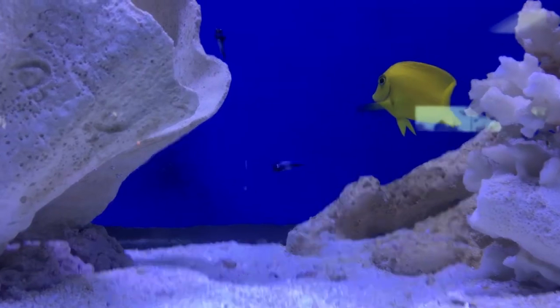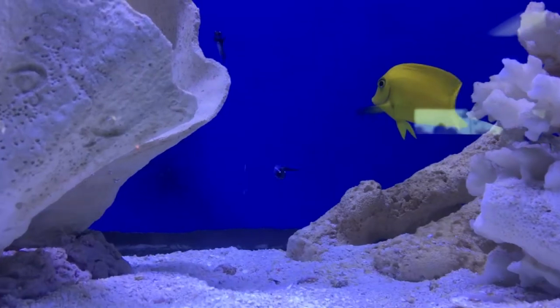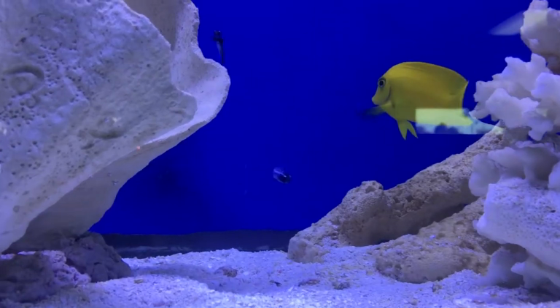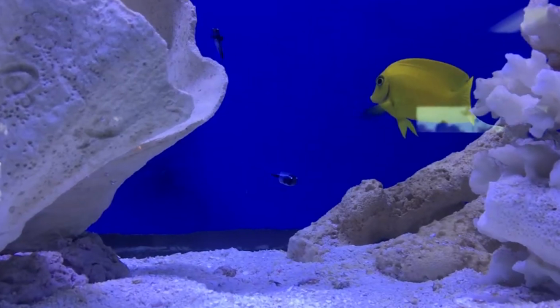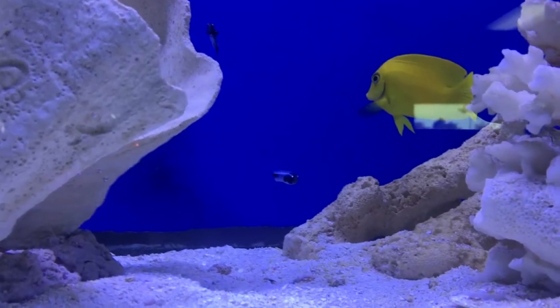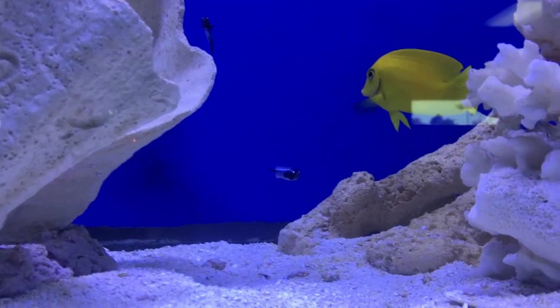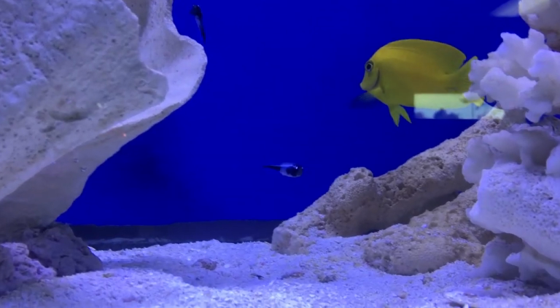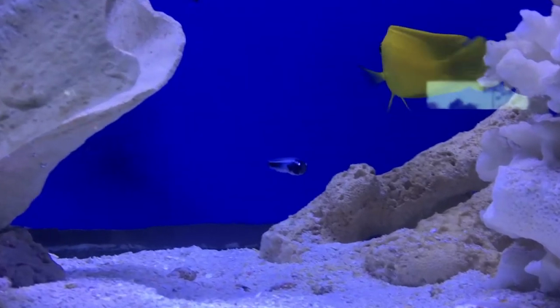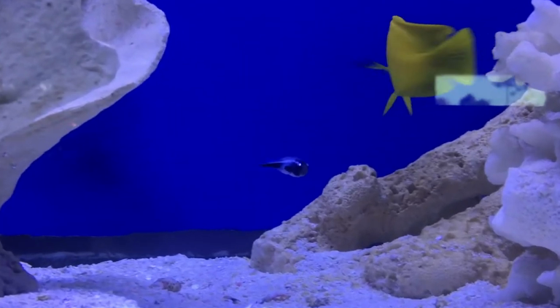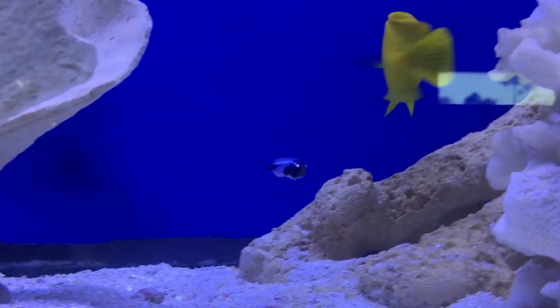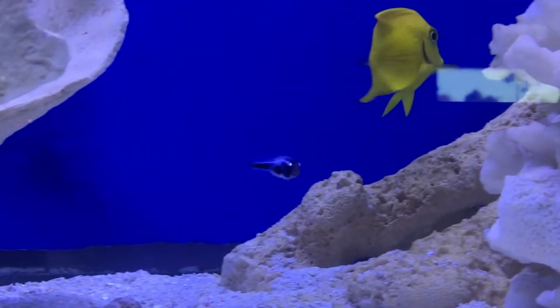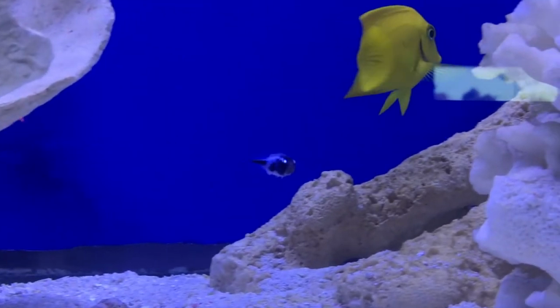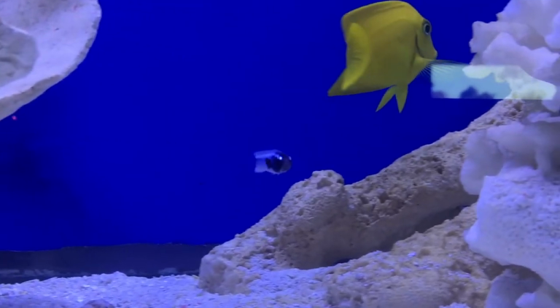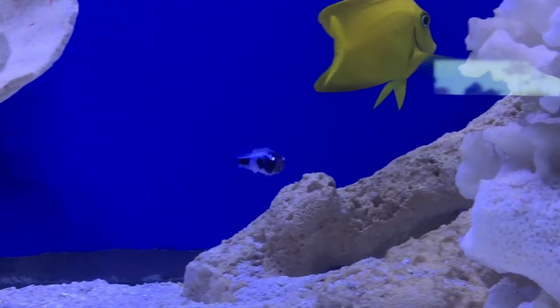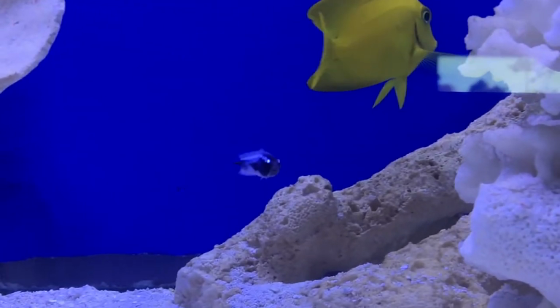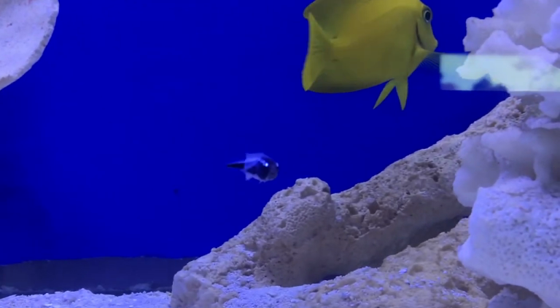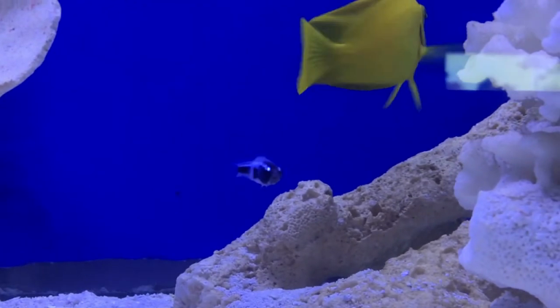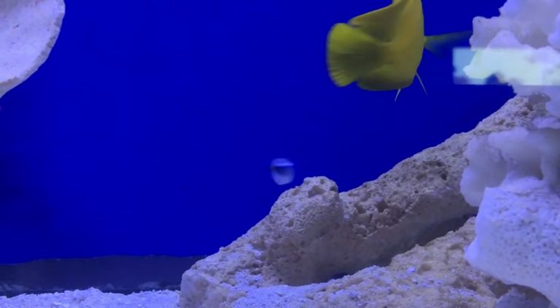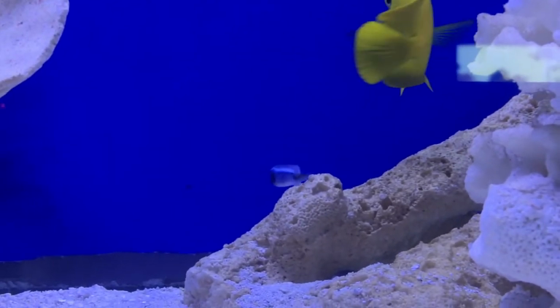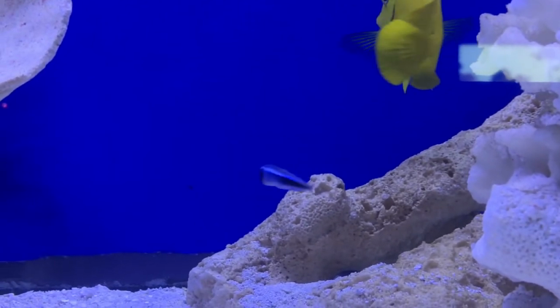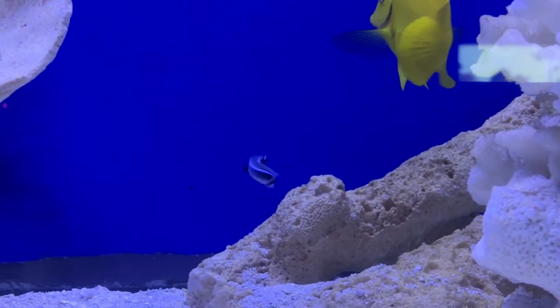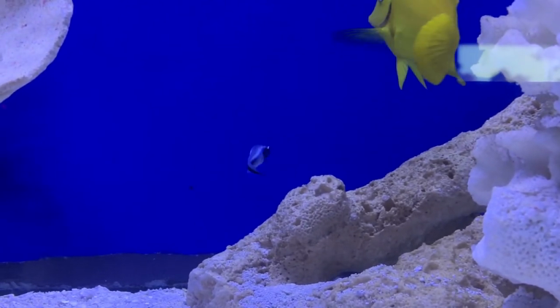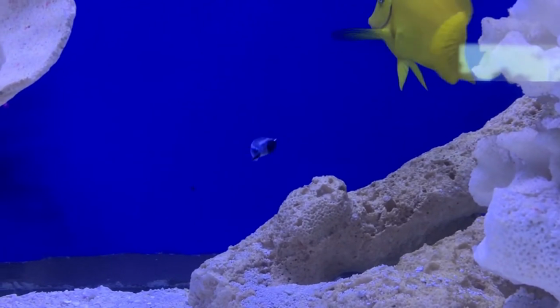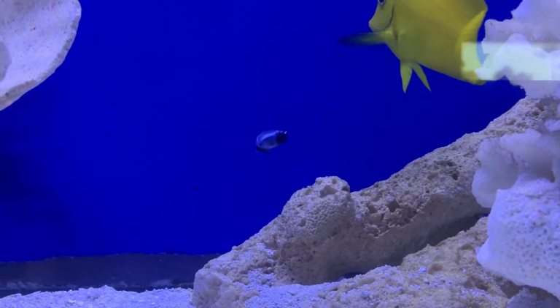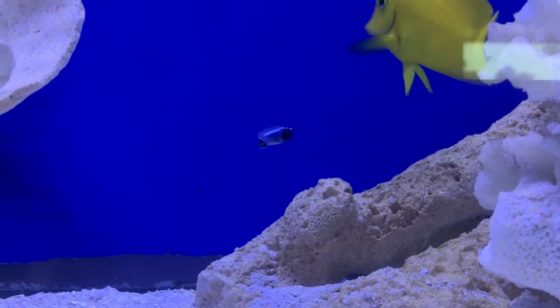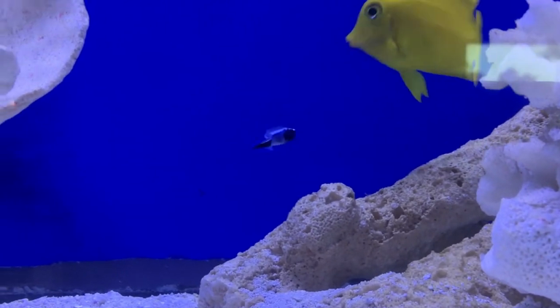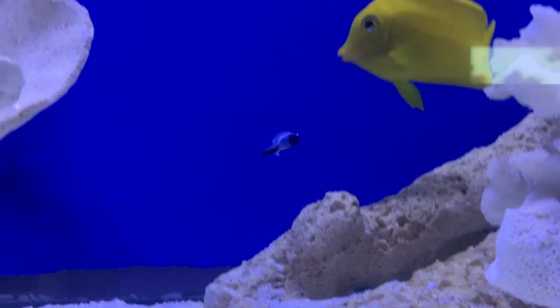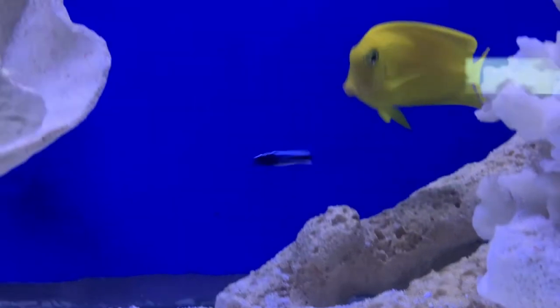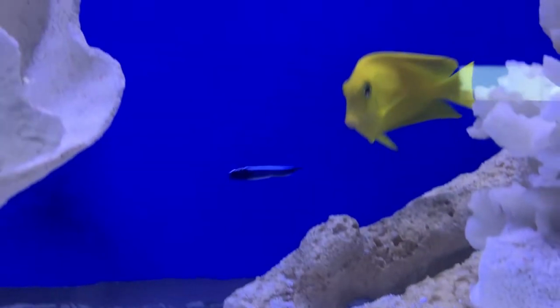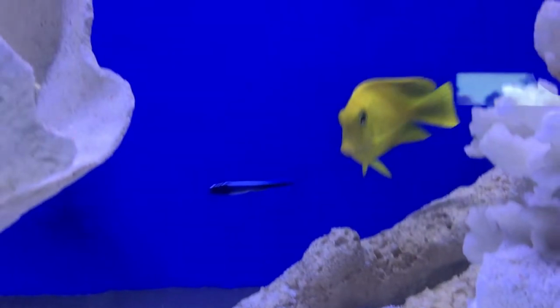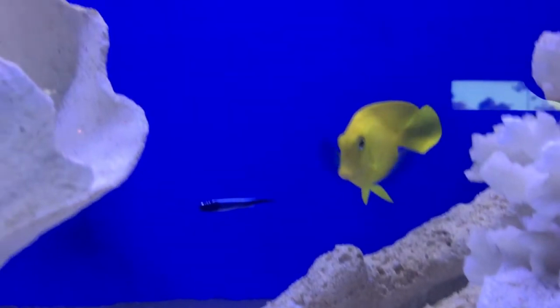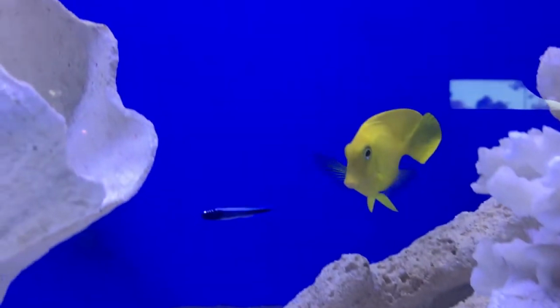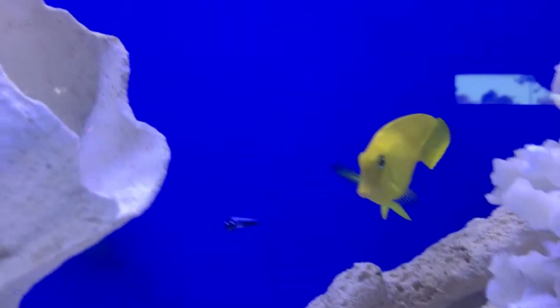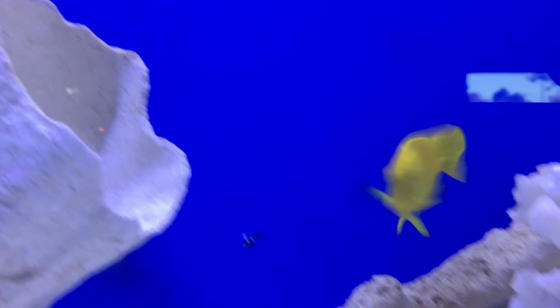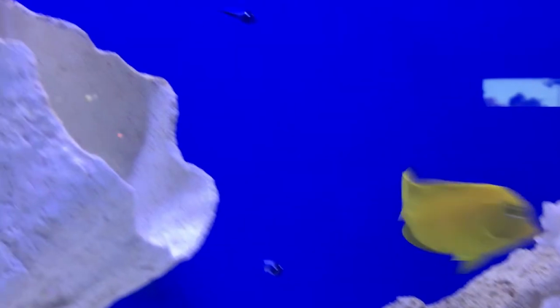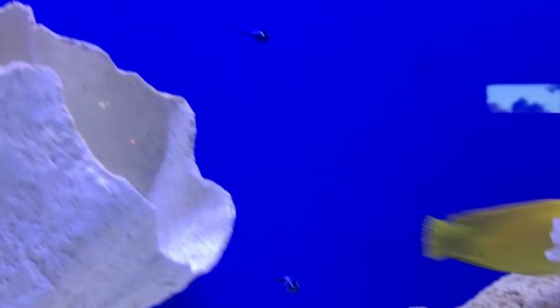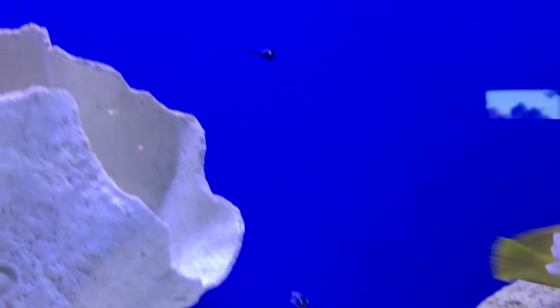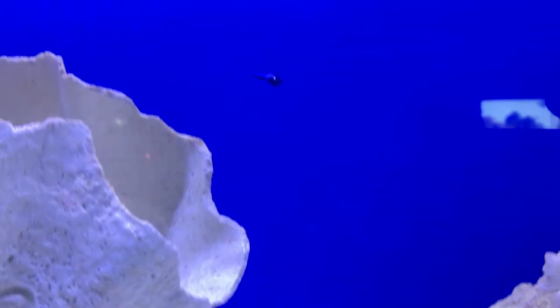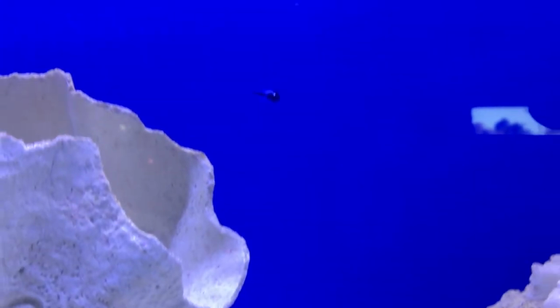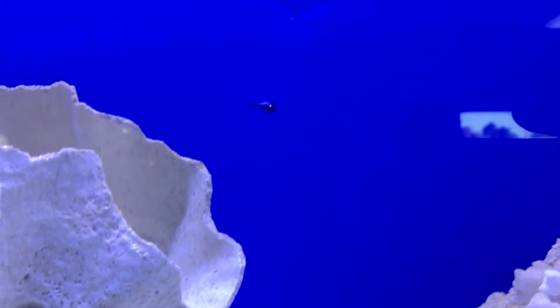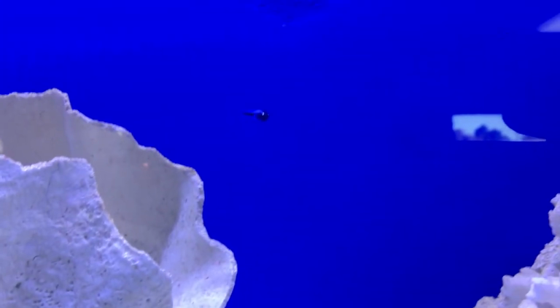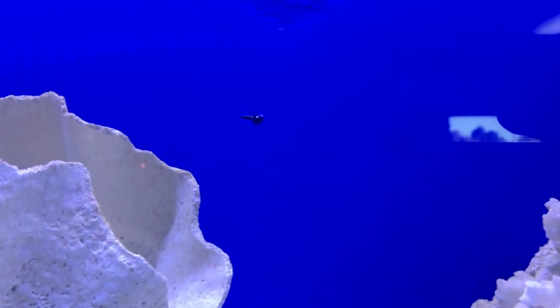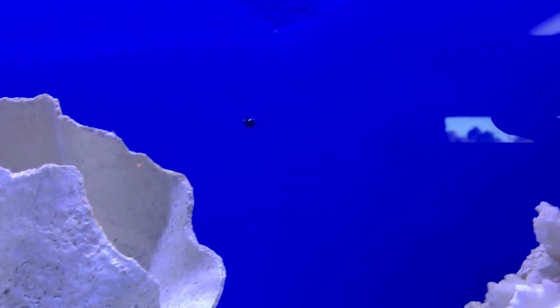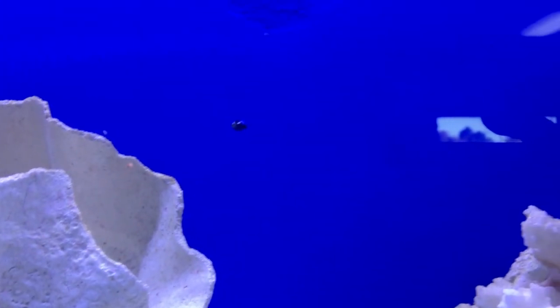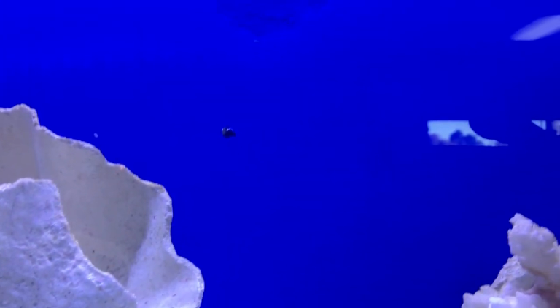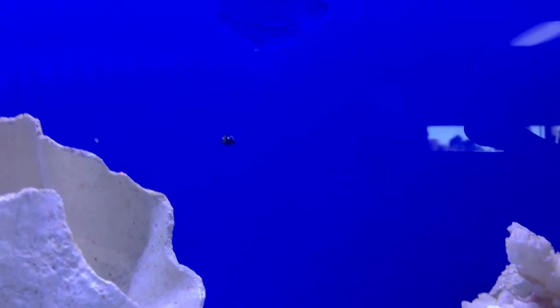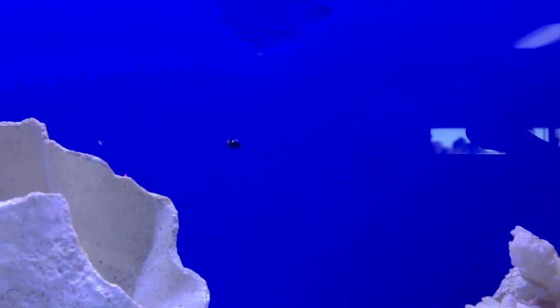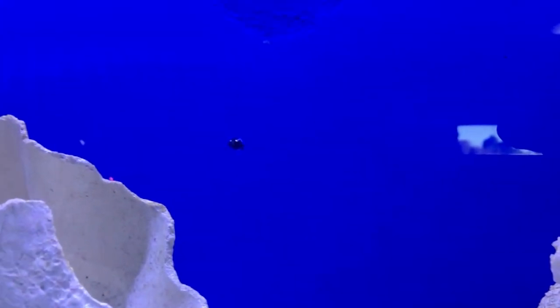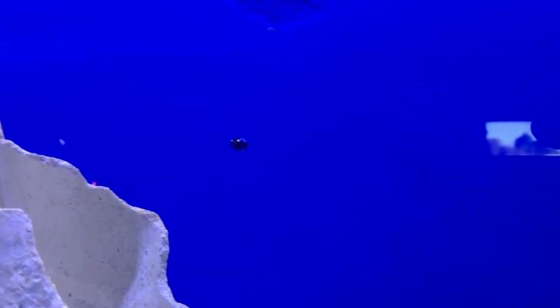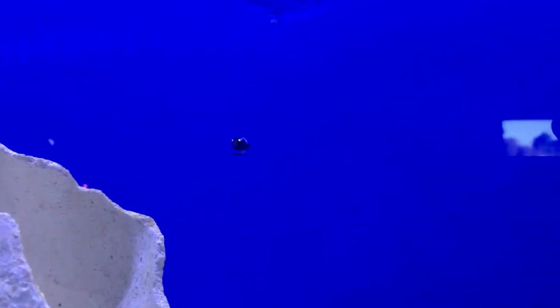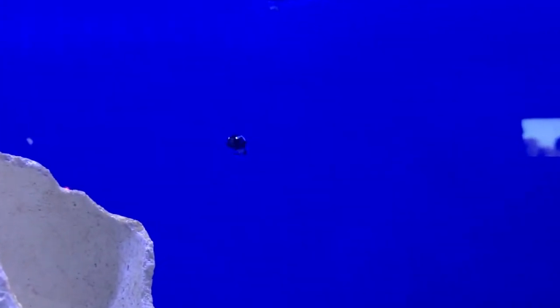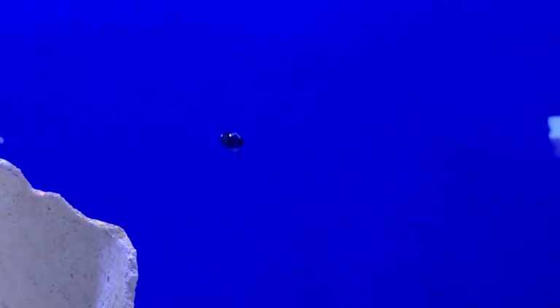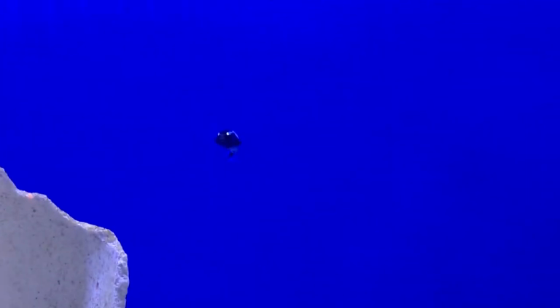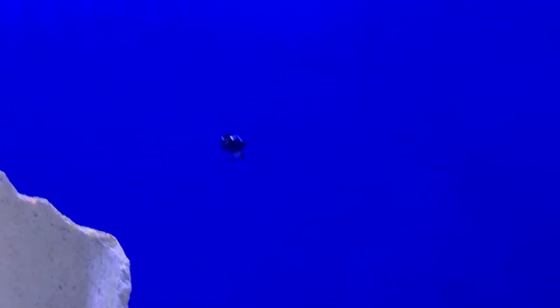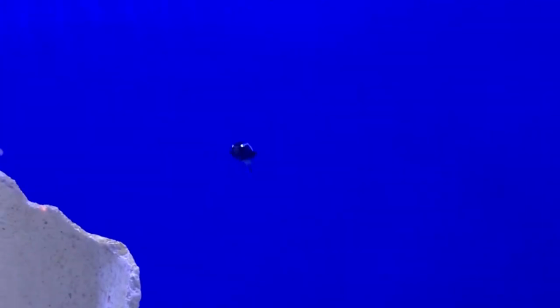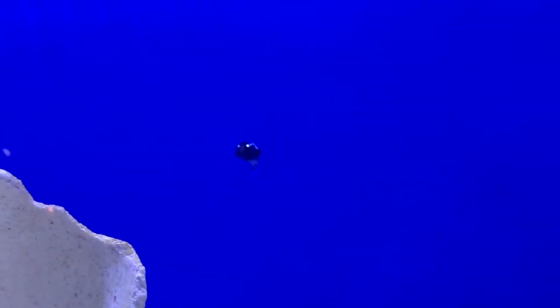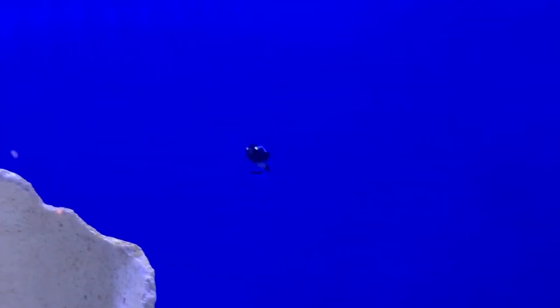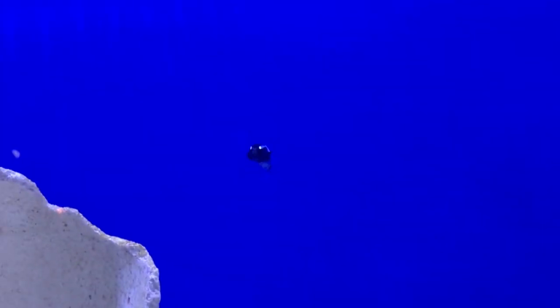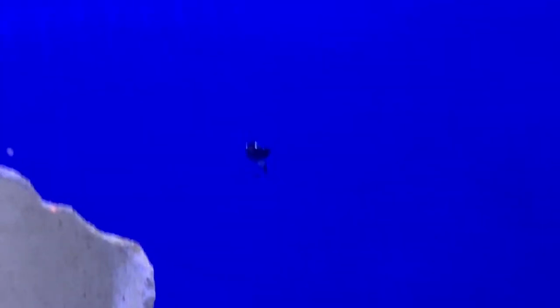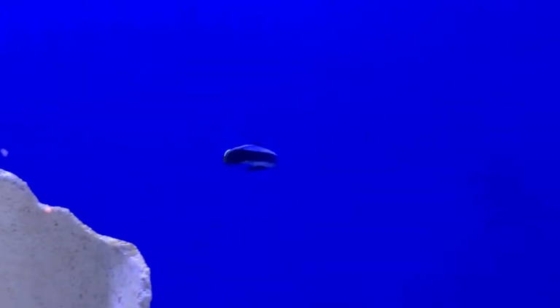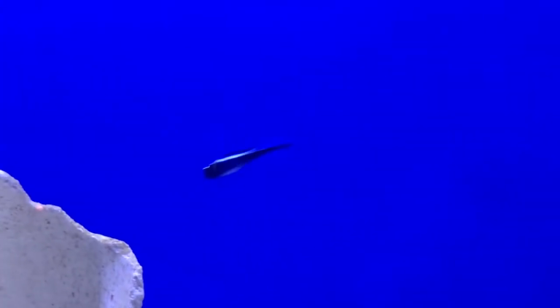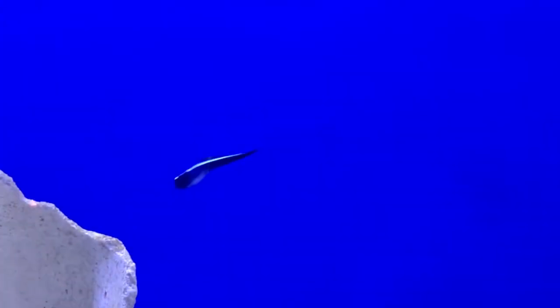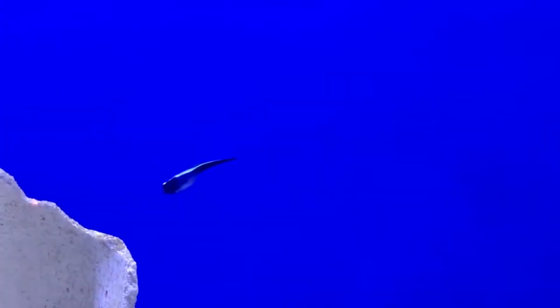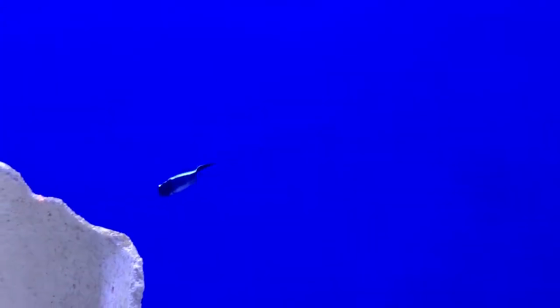What's up everybody? It's Brock and we got a brand new episode of All About today. Today we're learning about the Engineer Goby.